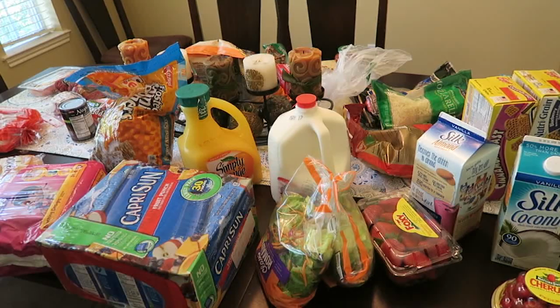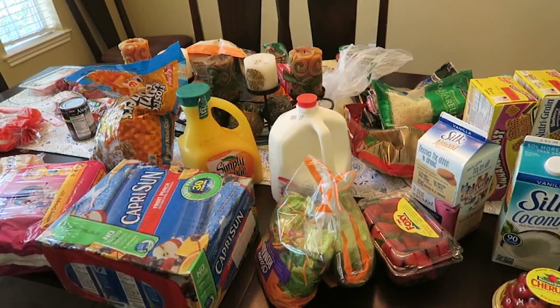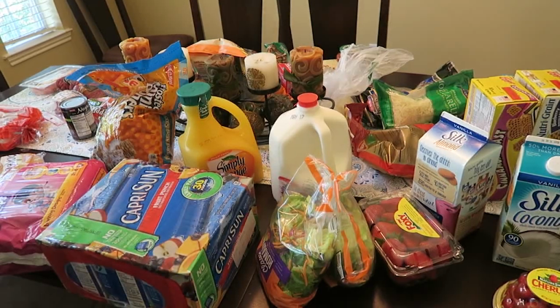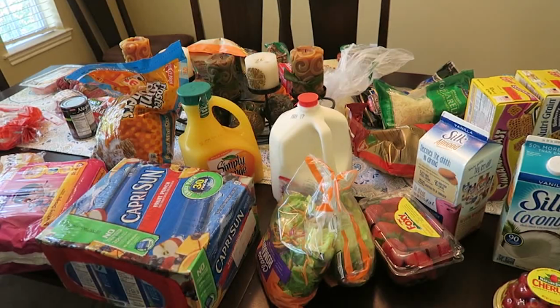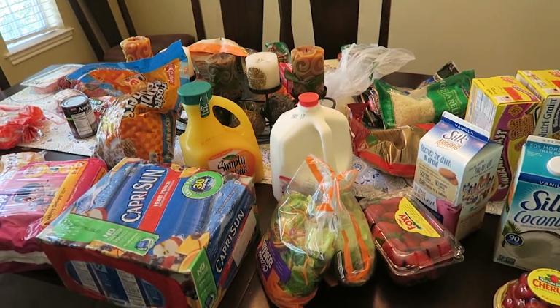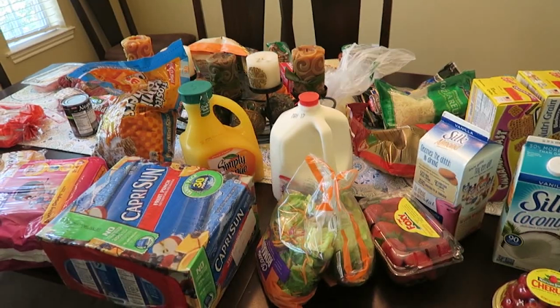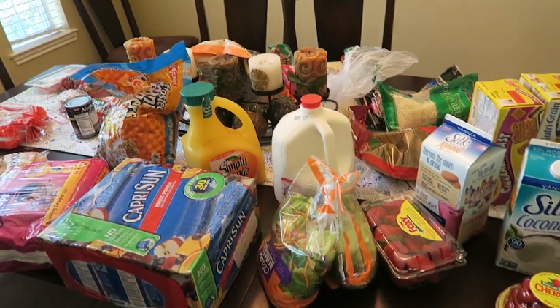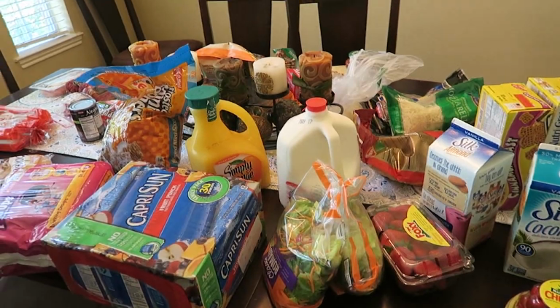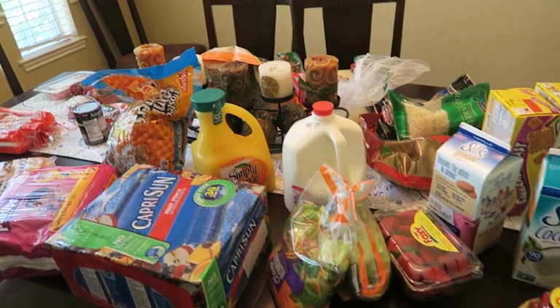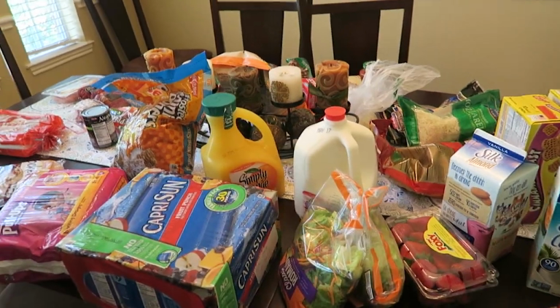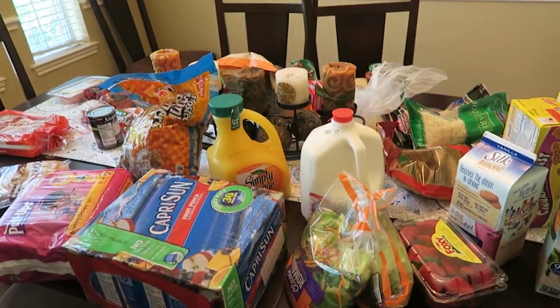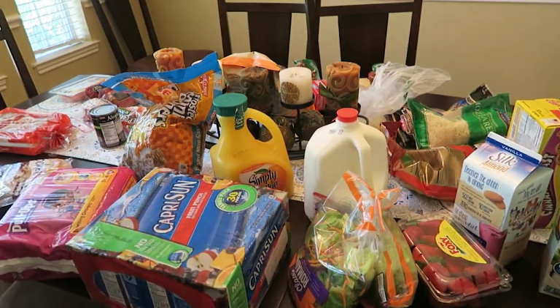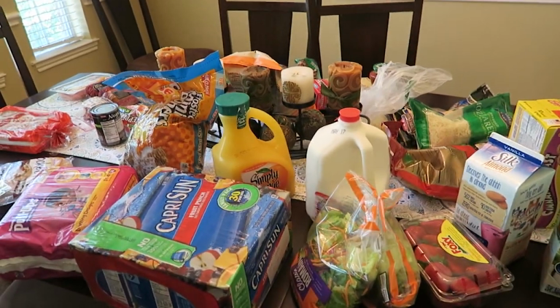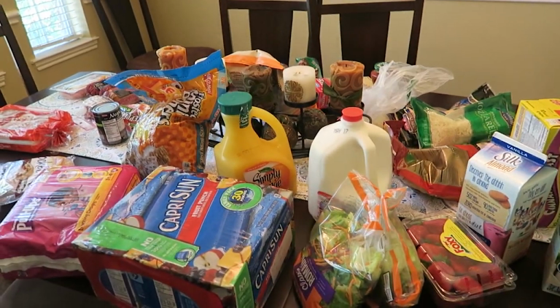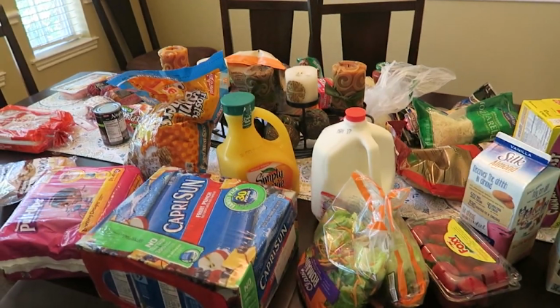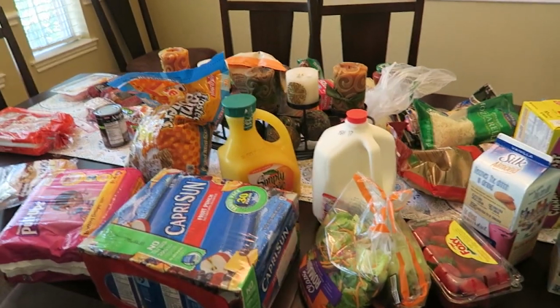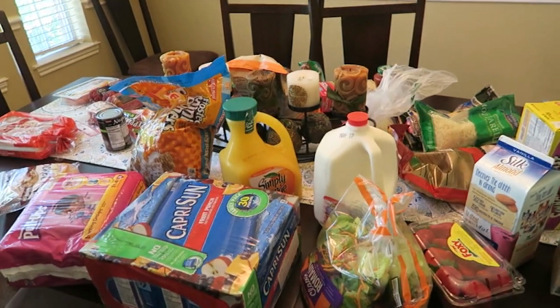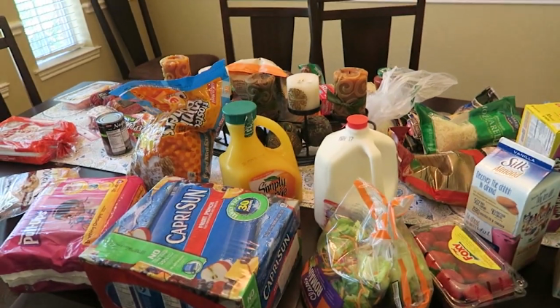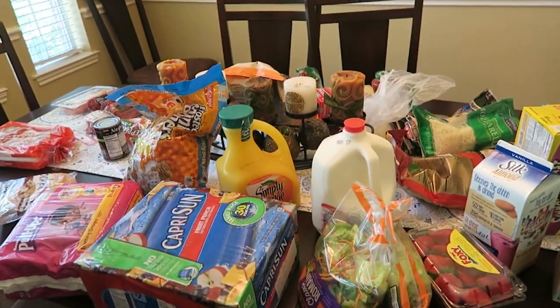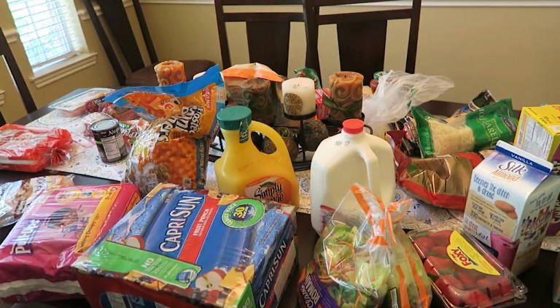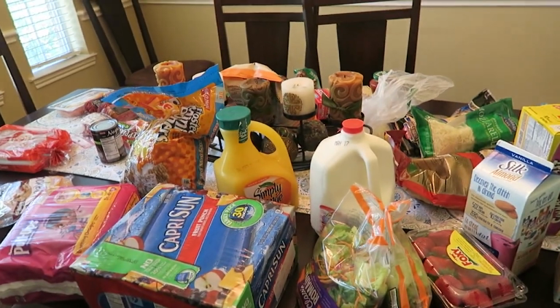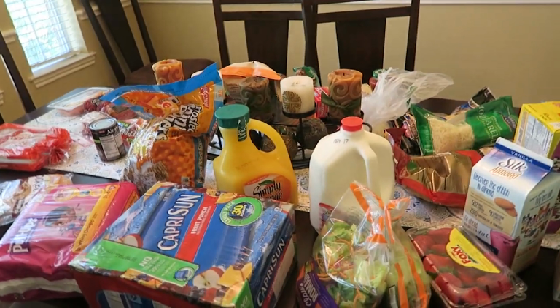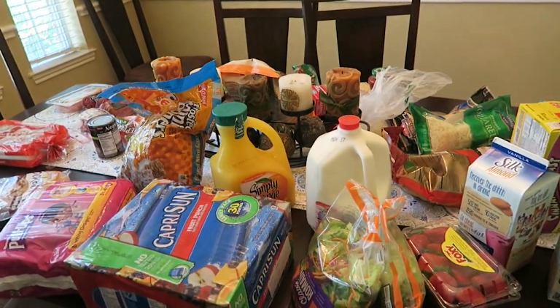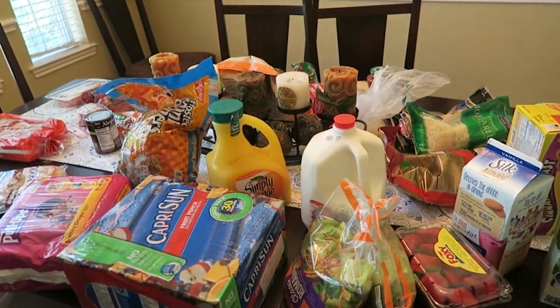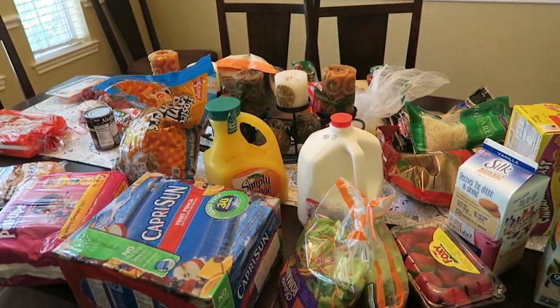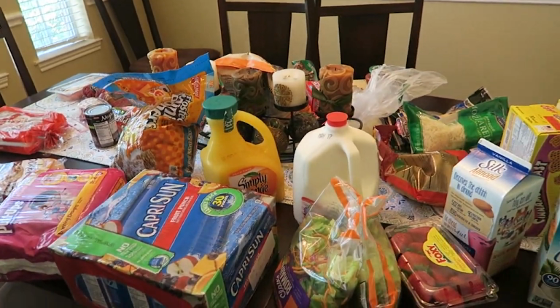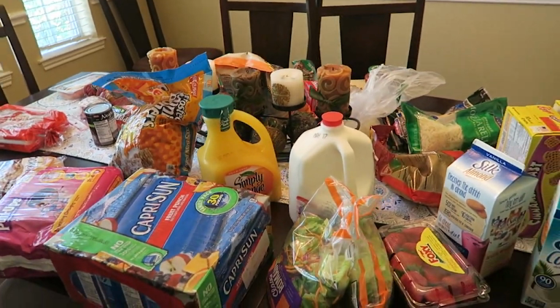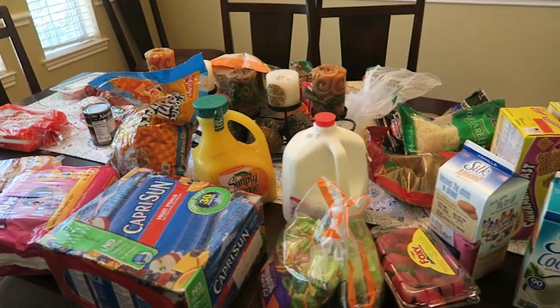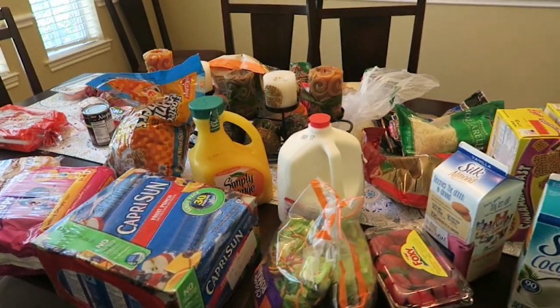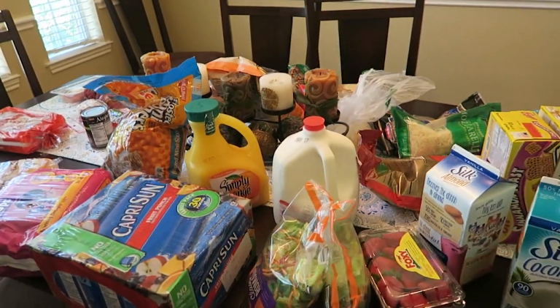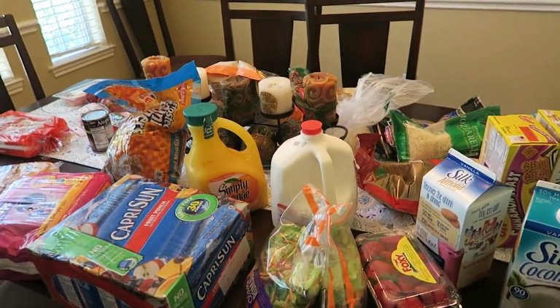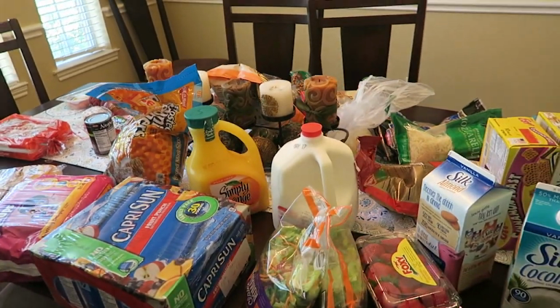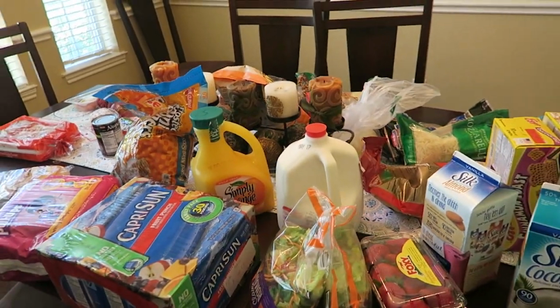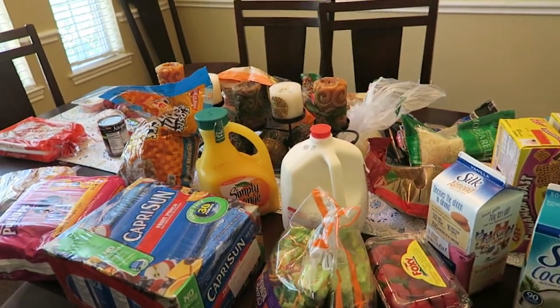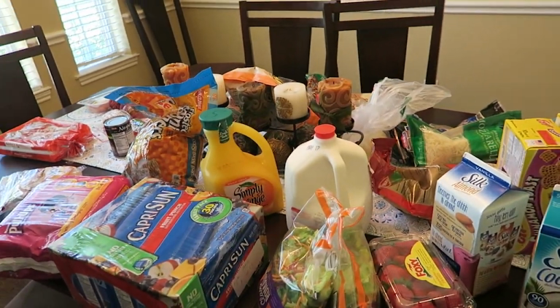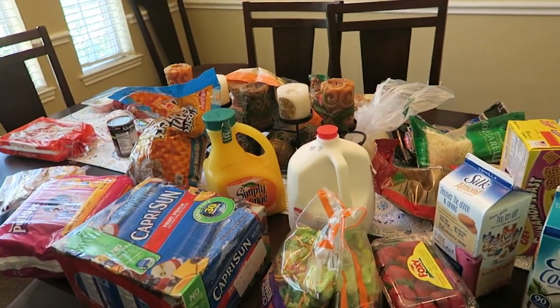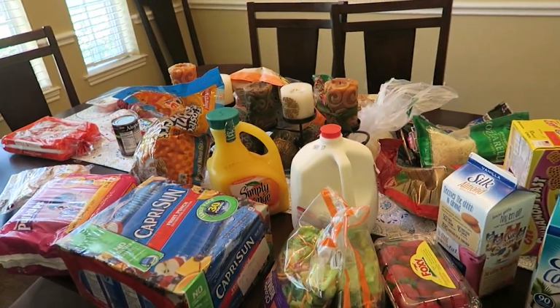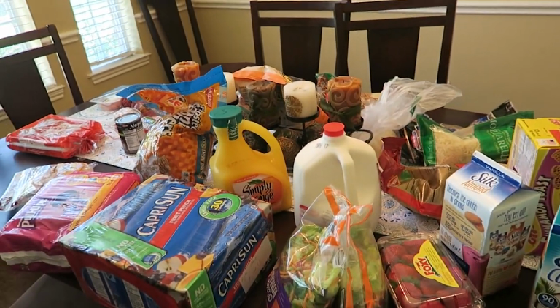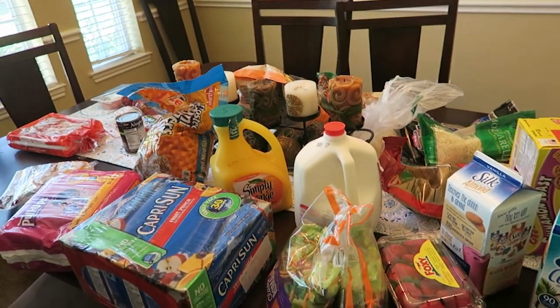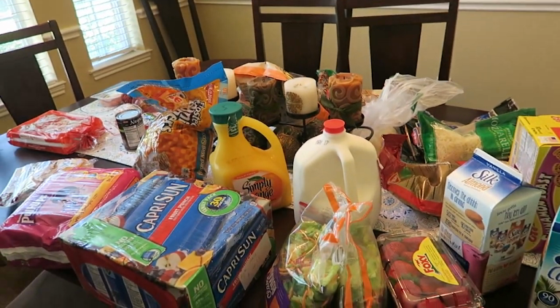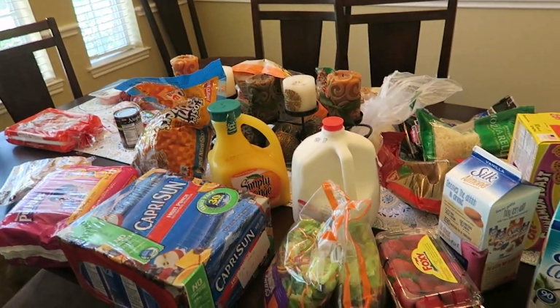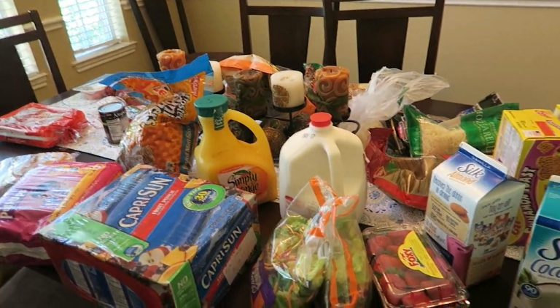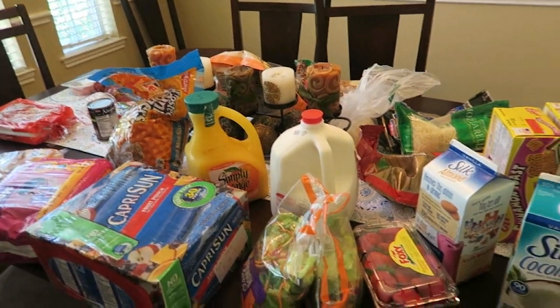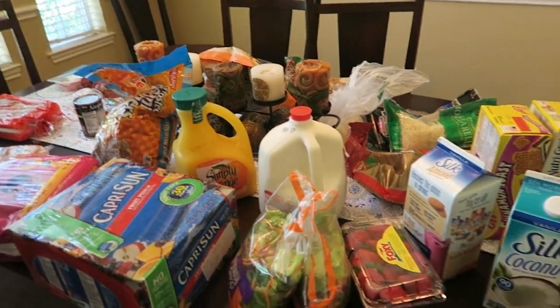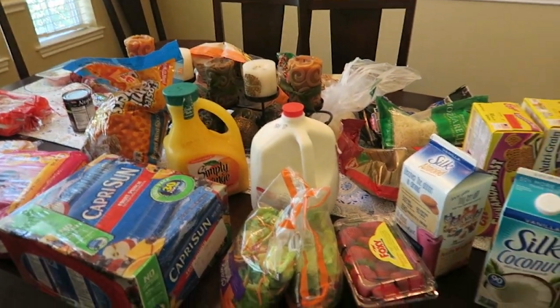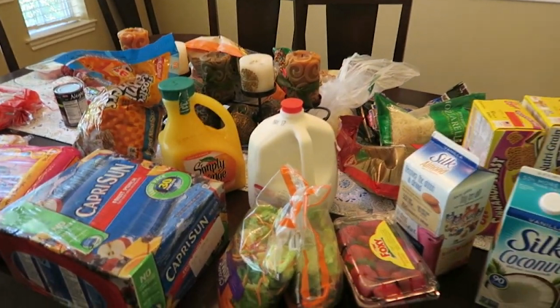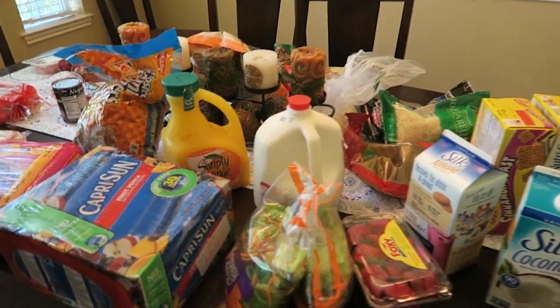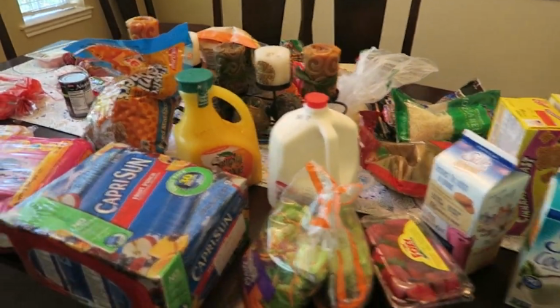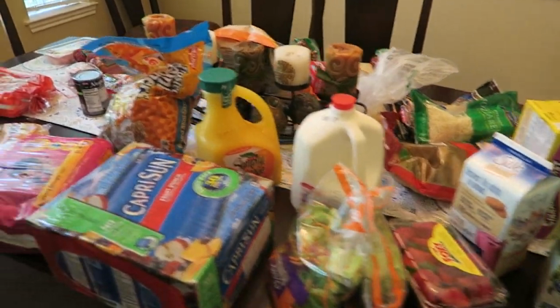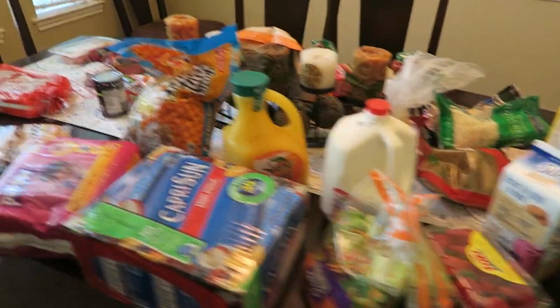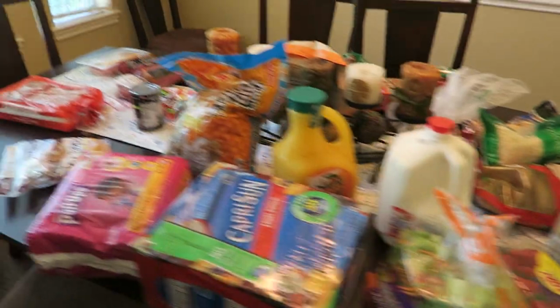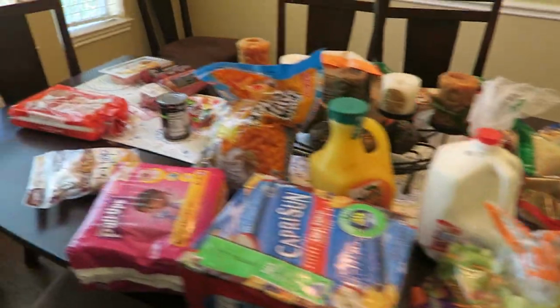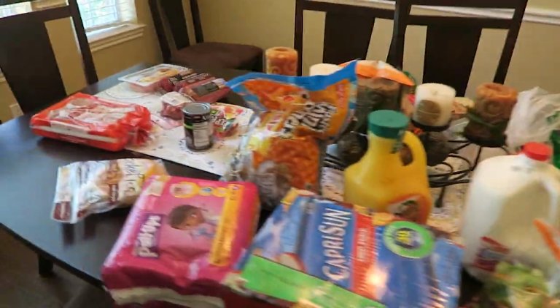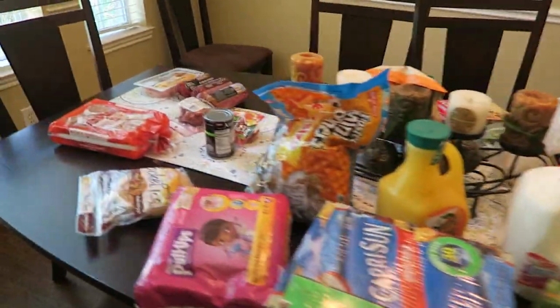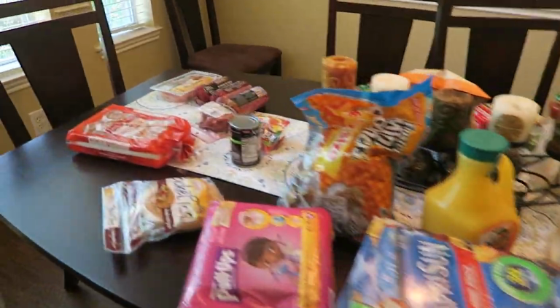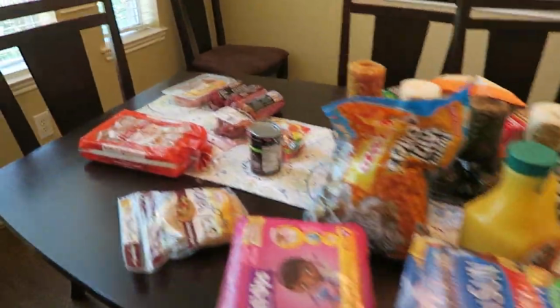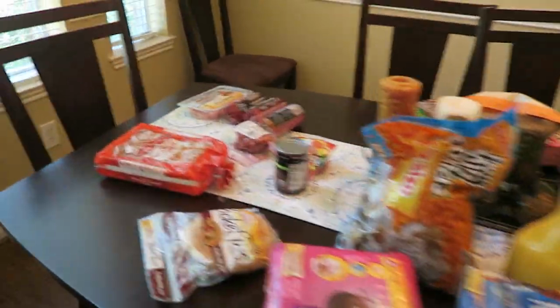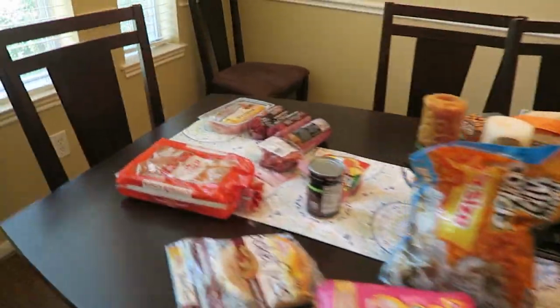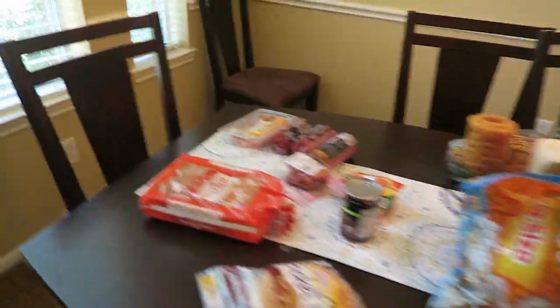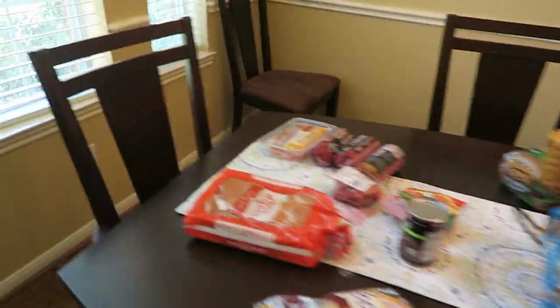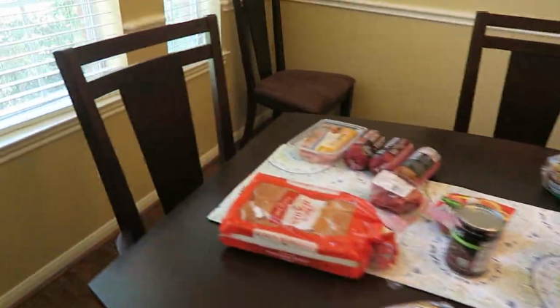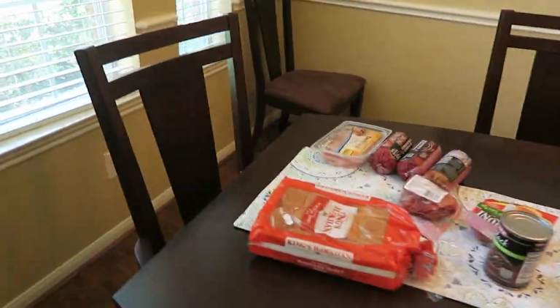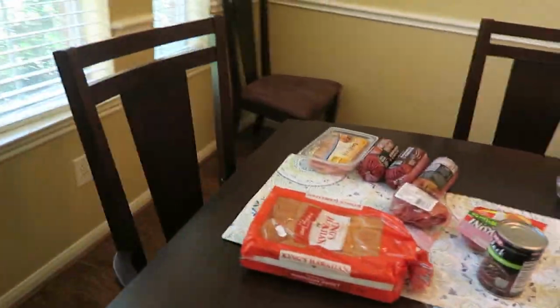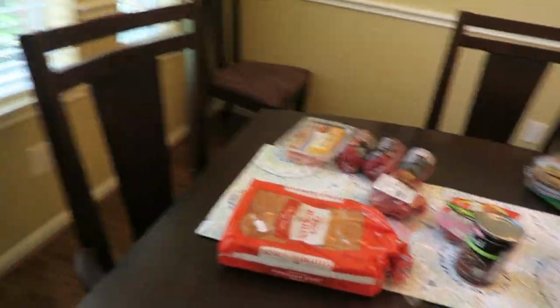Alright, you guys, I'm going to do a grocery haul. I haven't done one of these in a little while, so let's just dive right in.